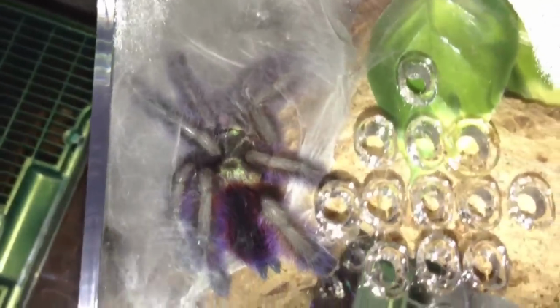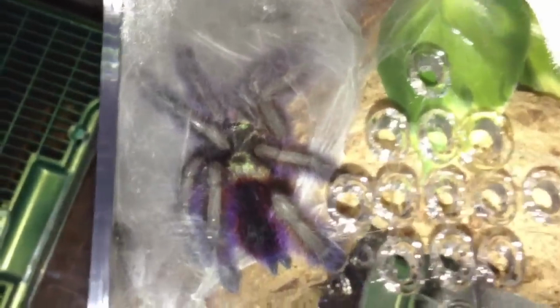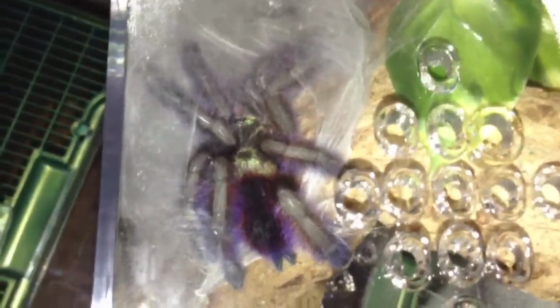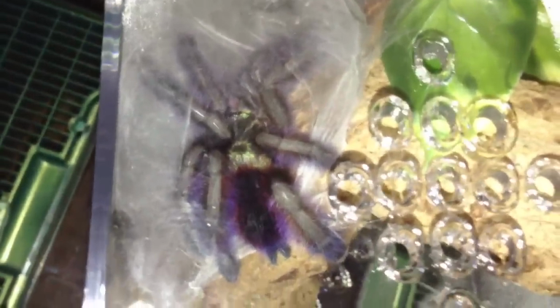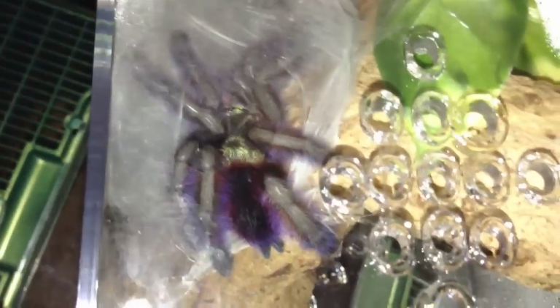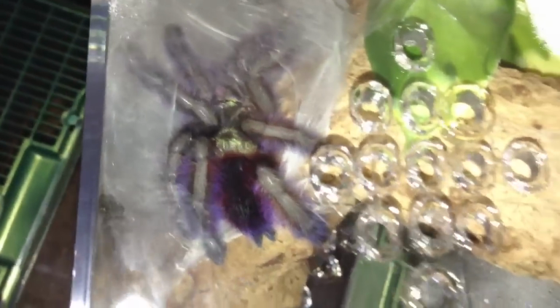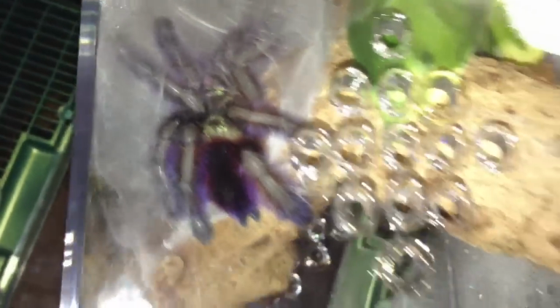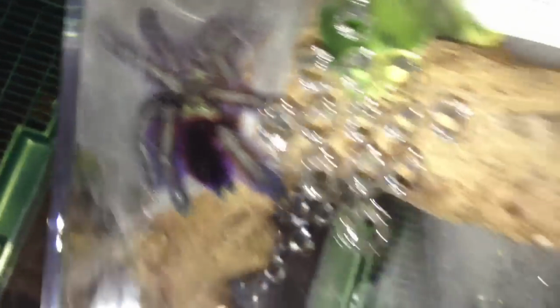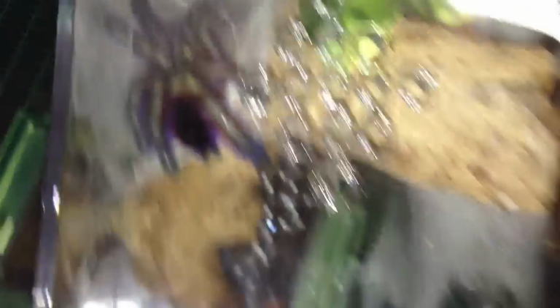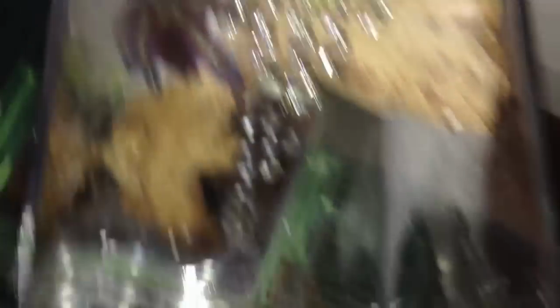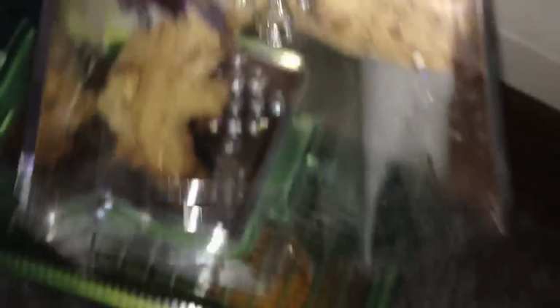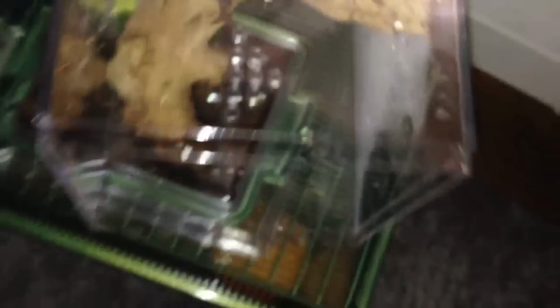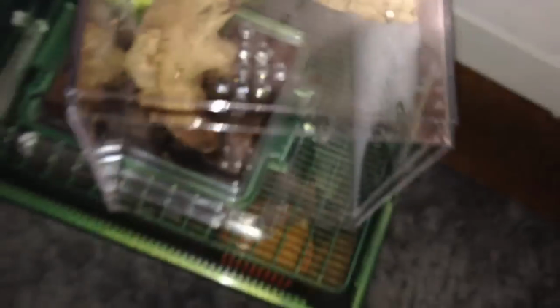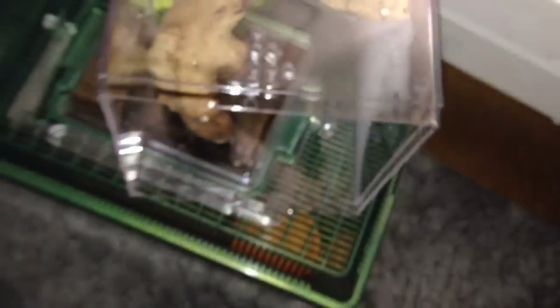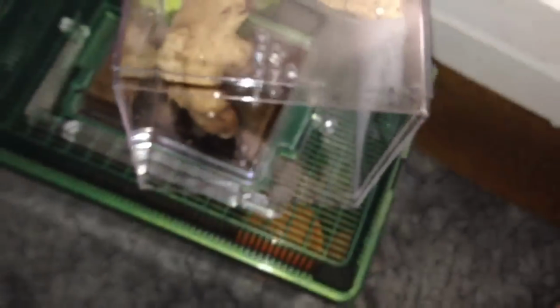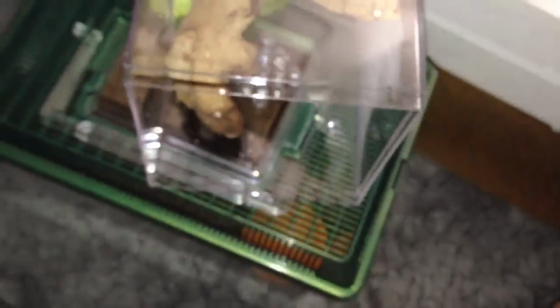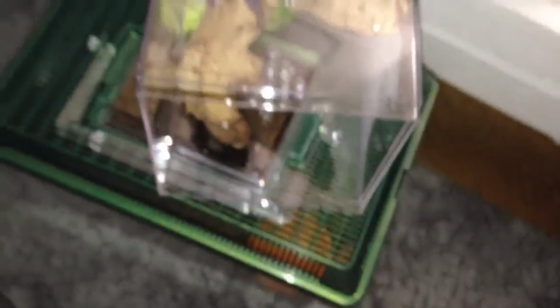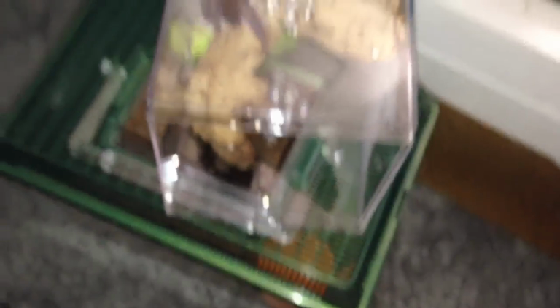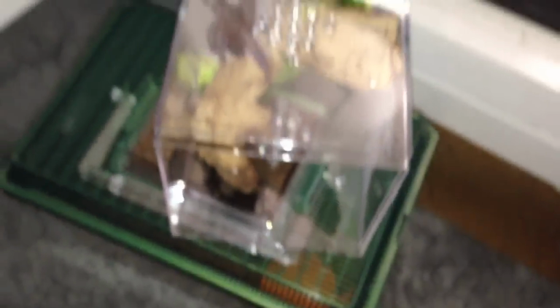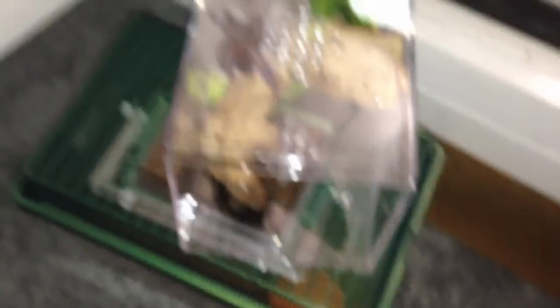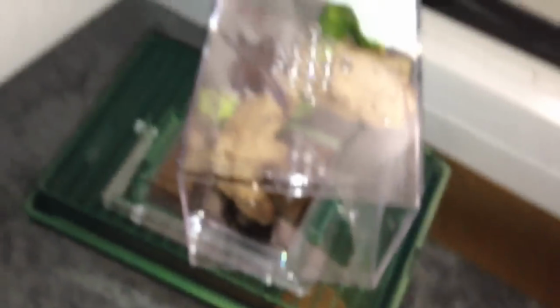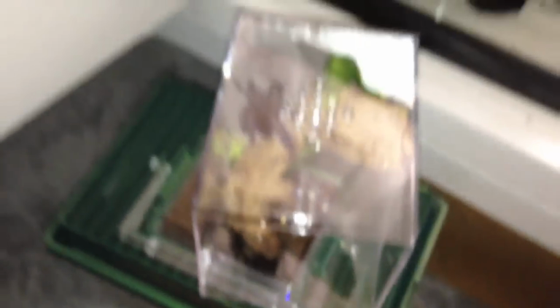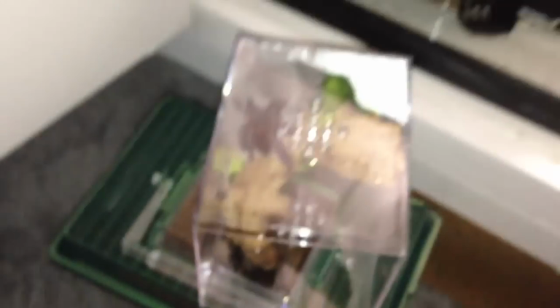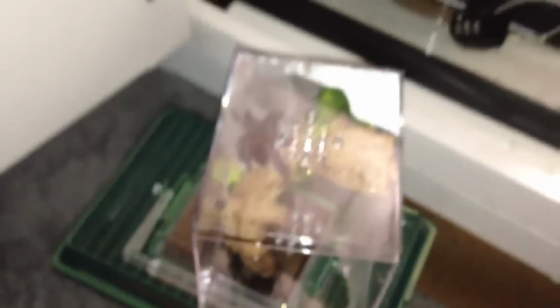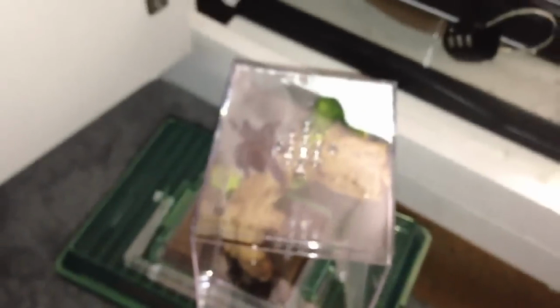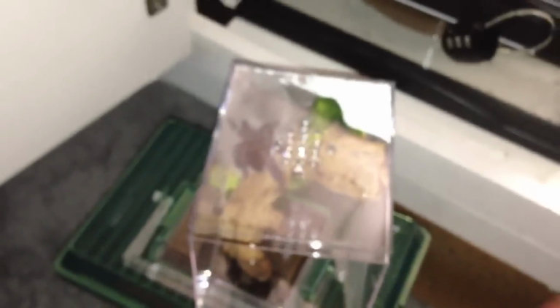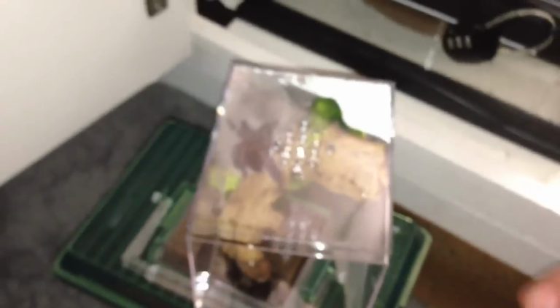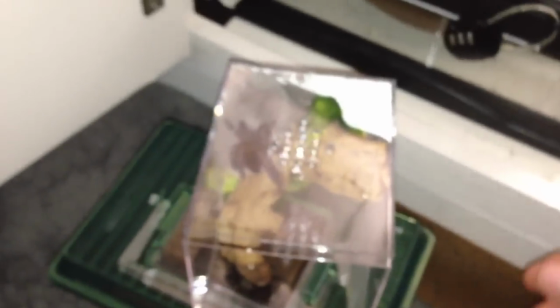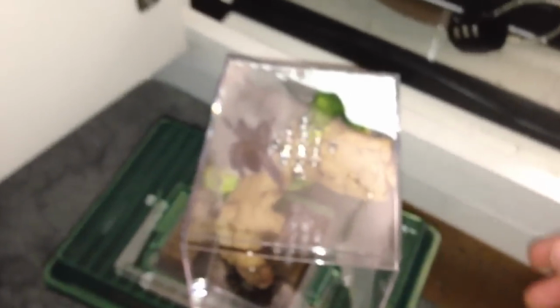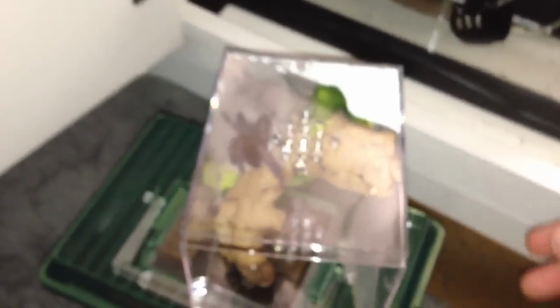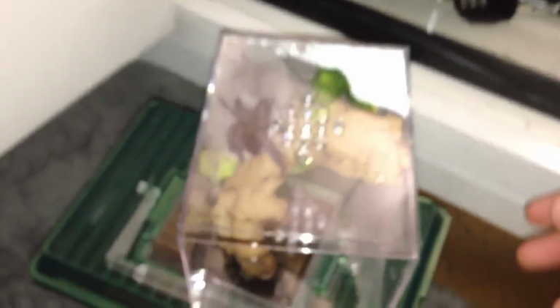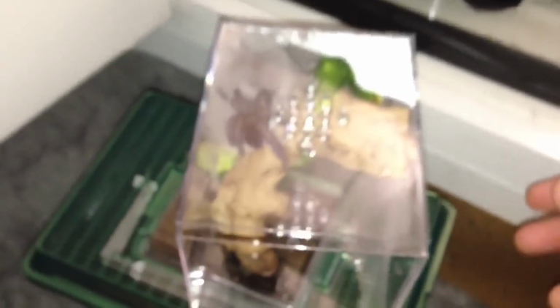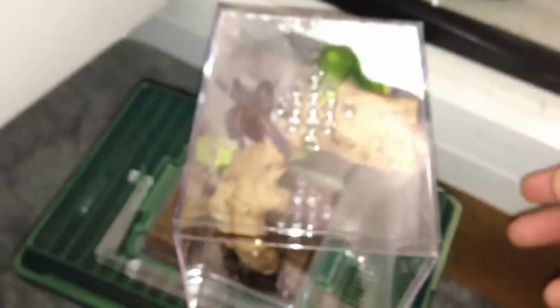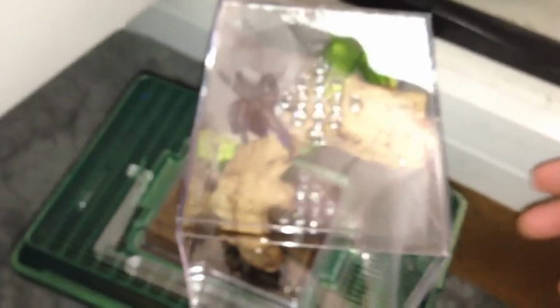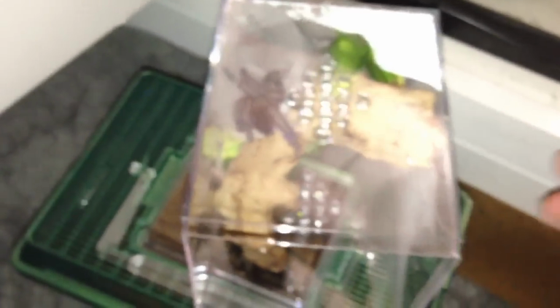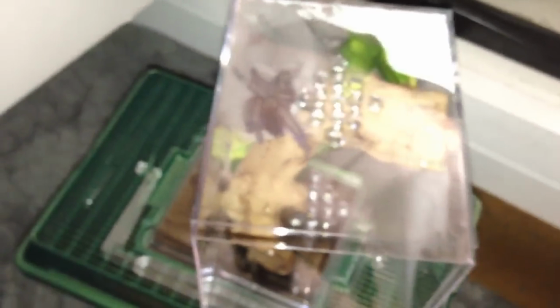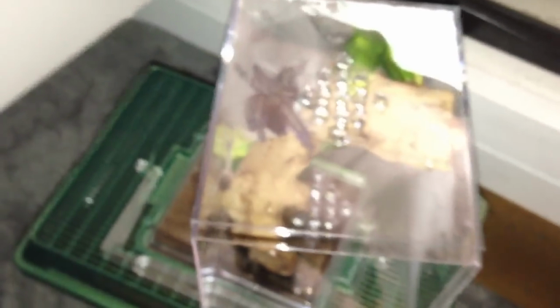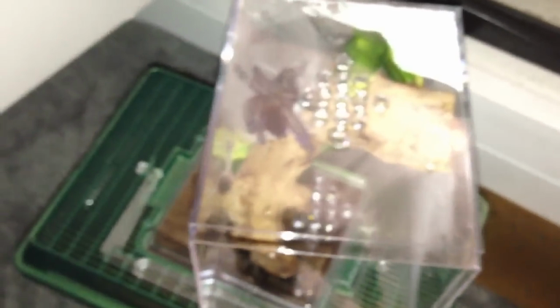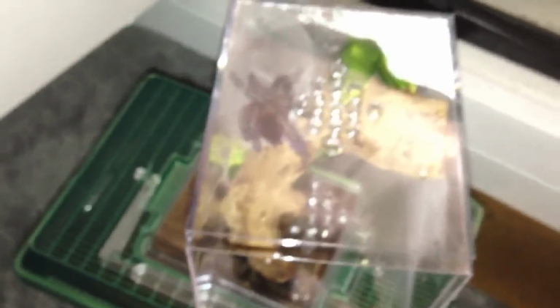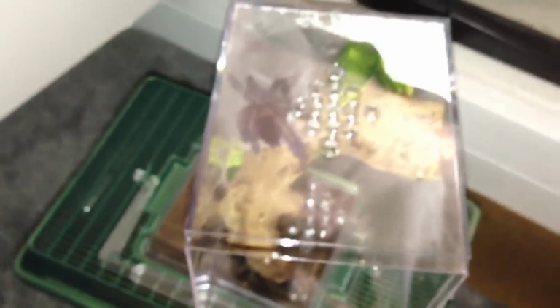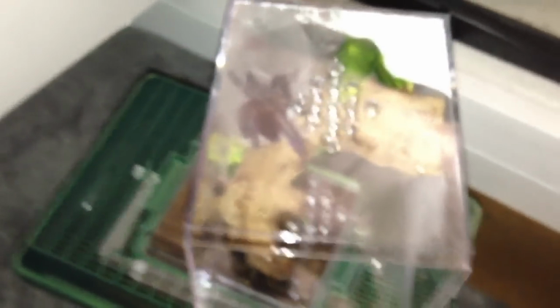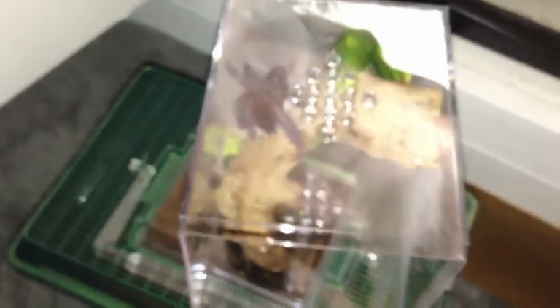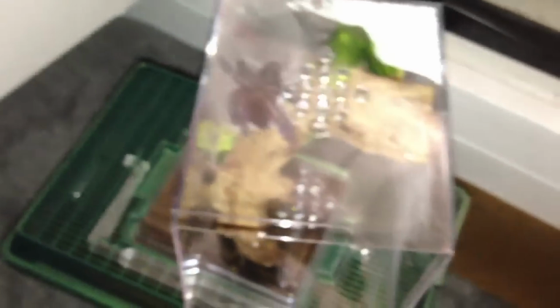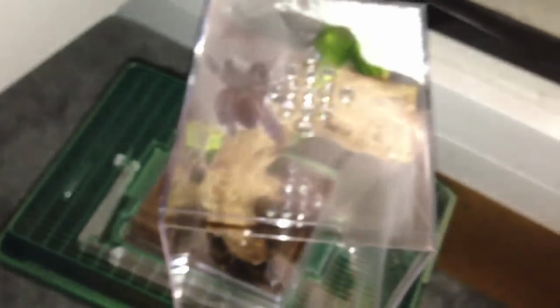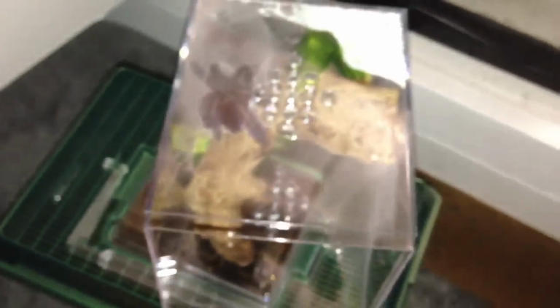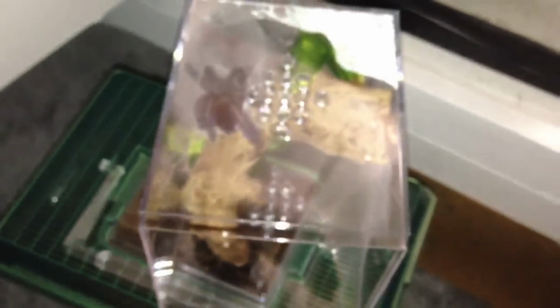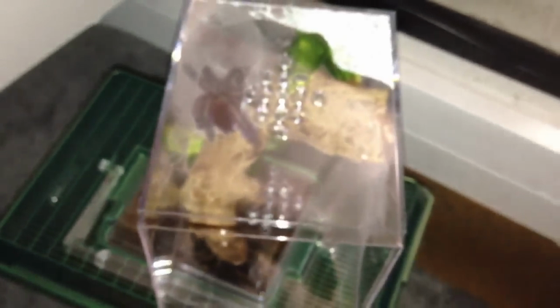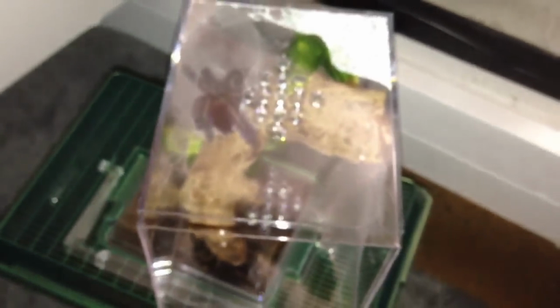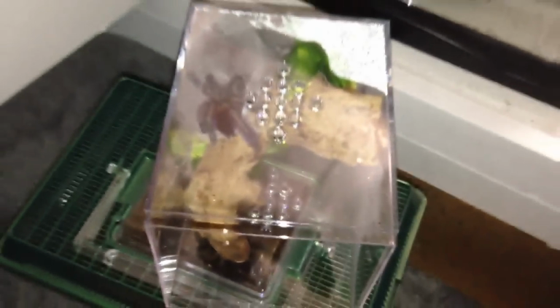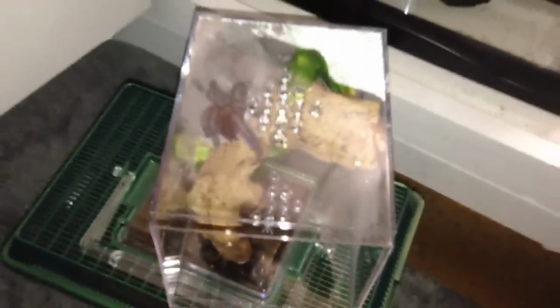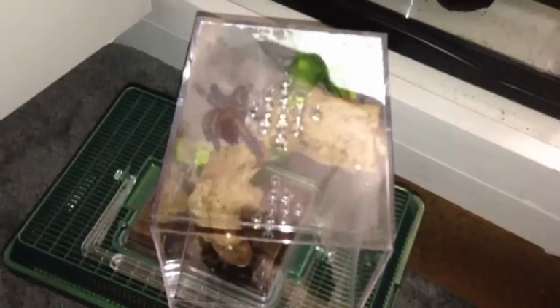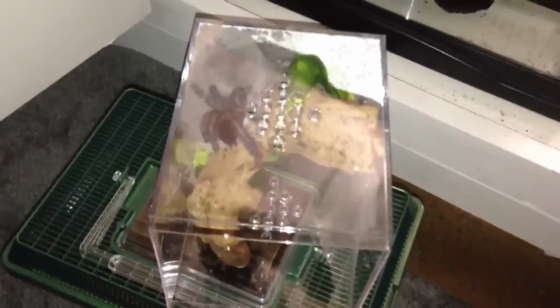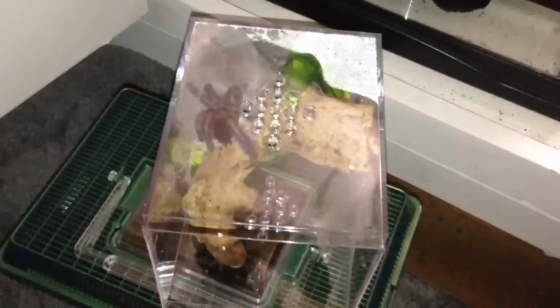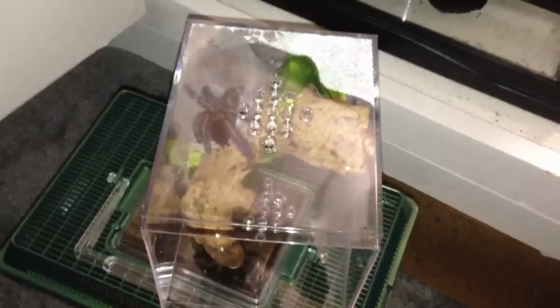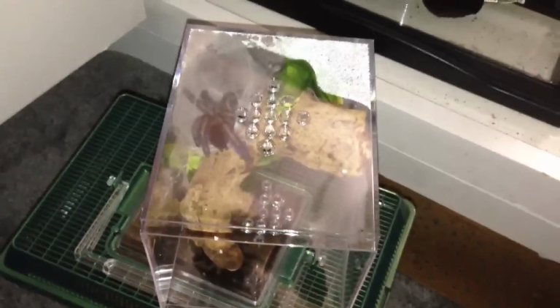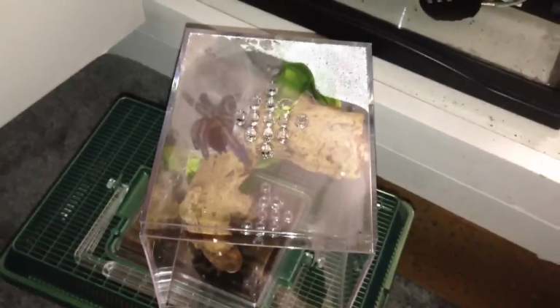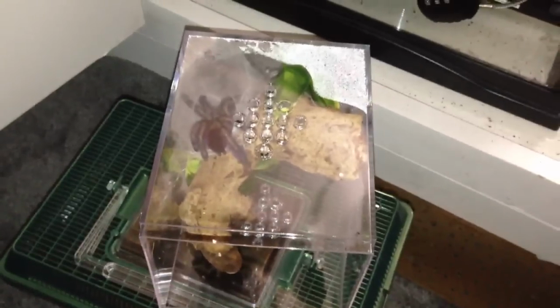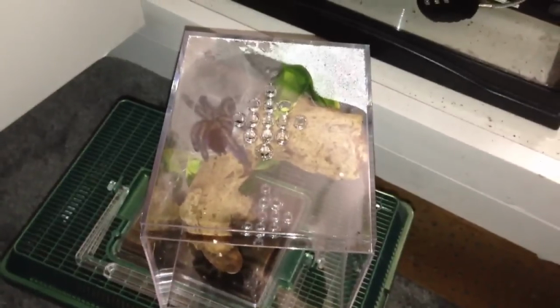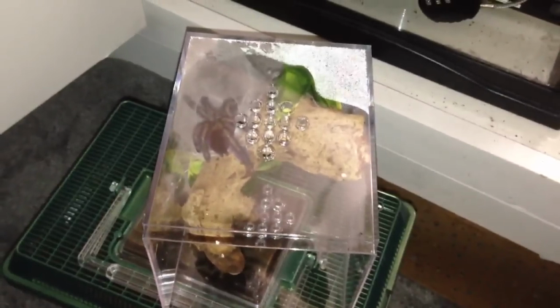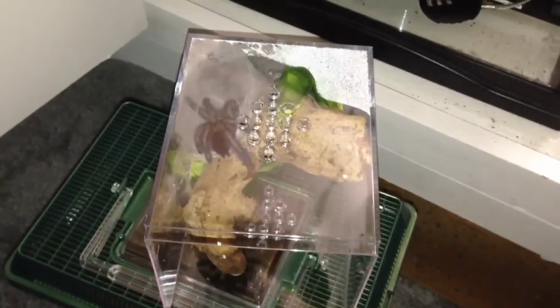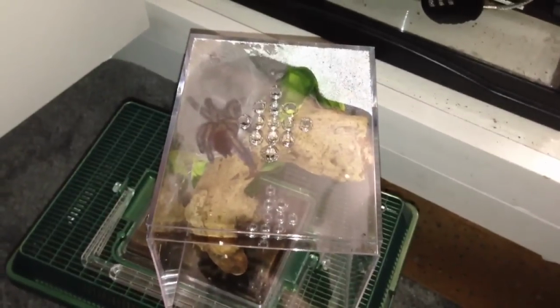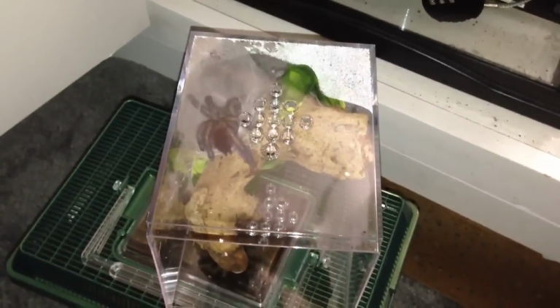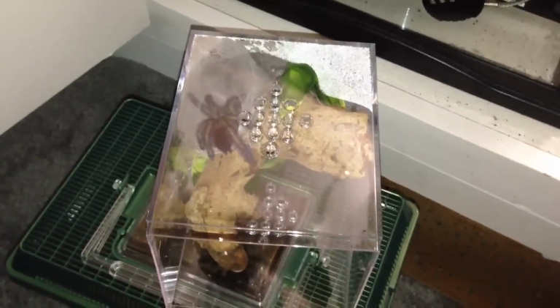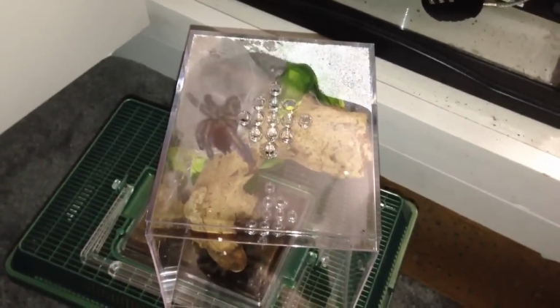She did good. And this is the one that I just rehoused into the new enclosure, so awesome.